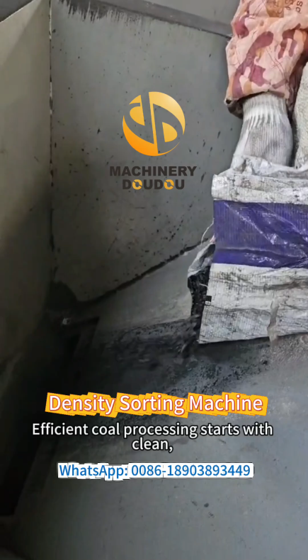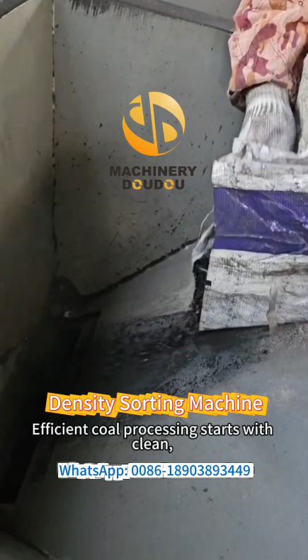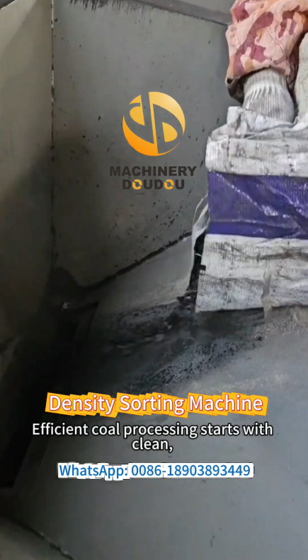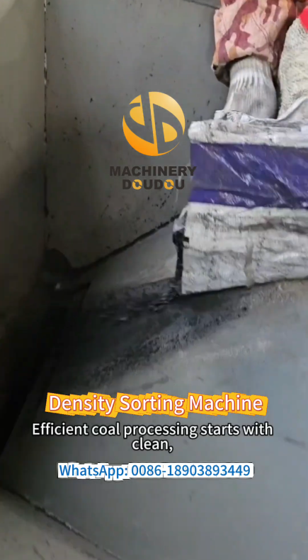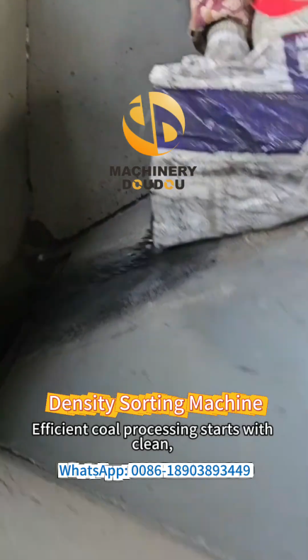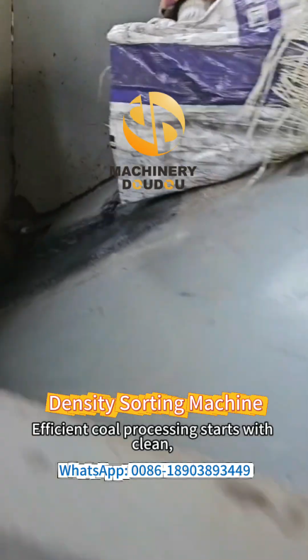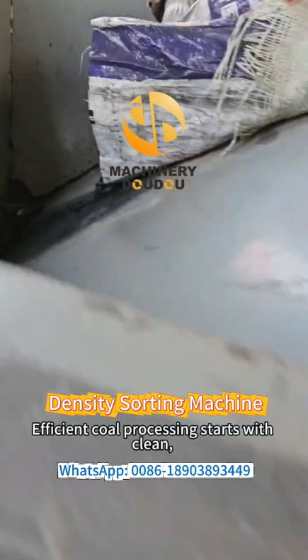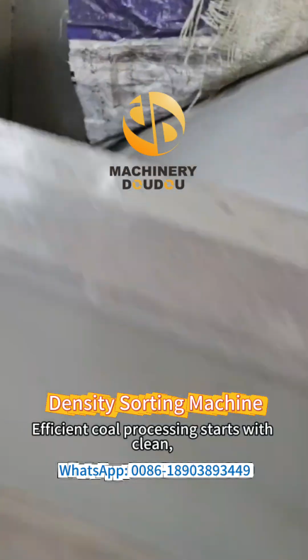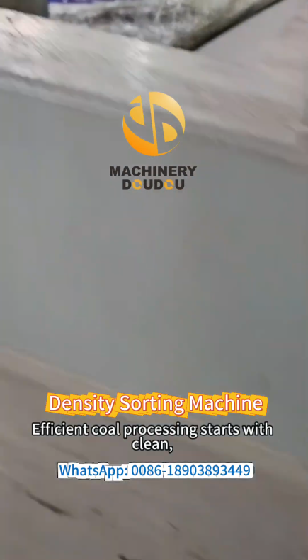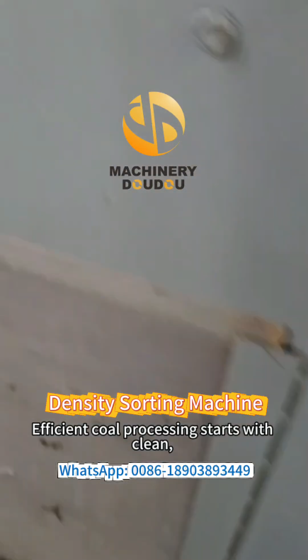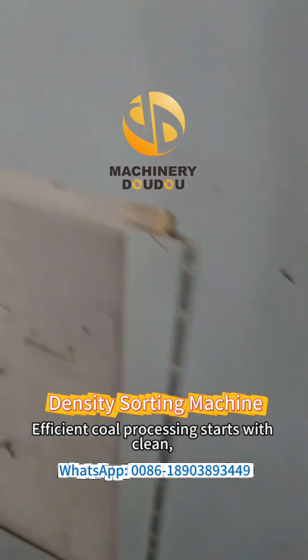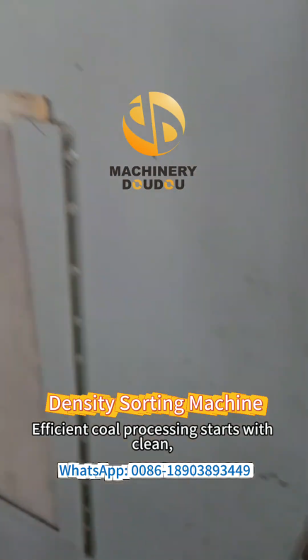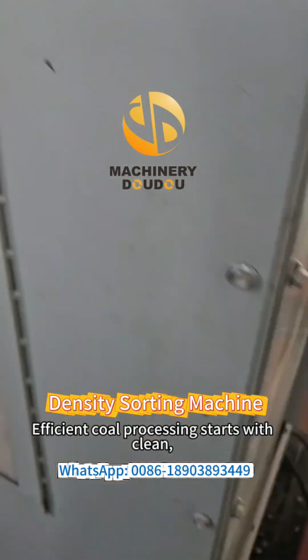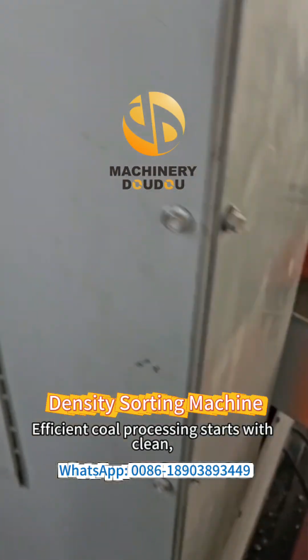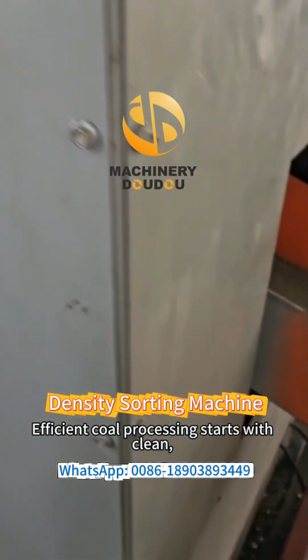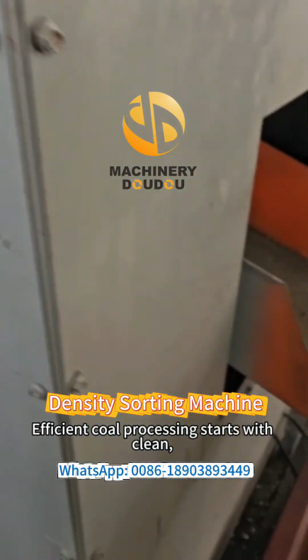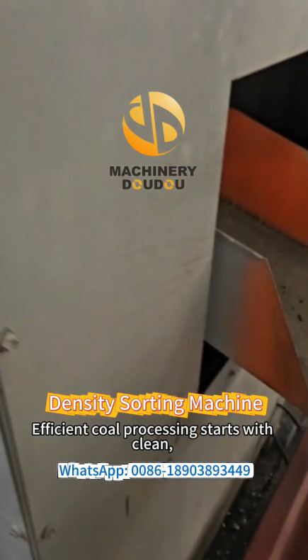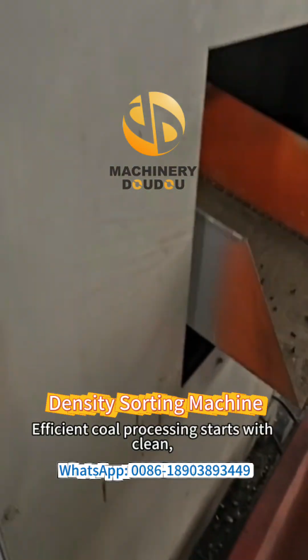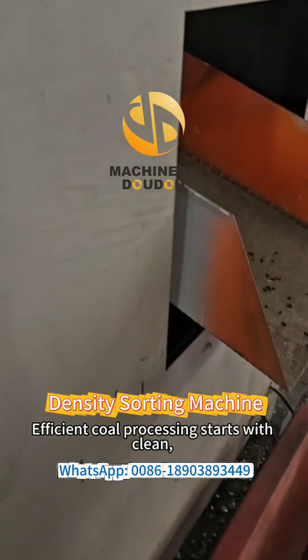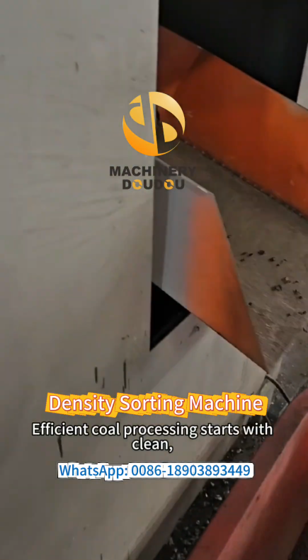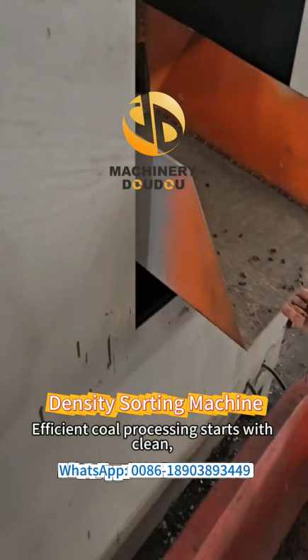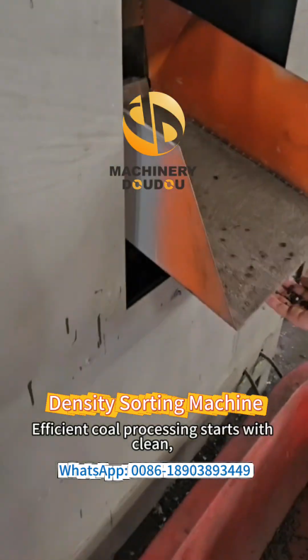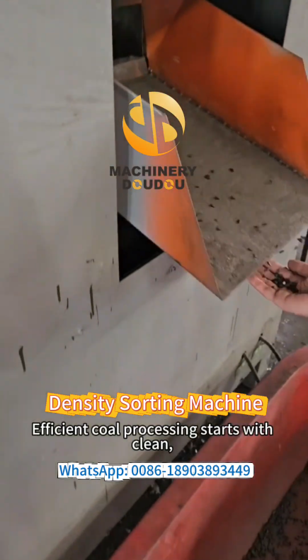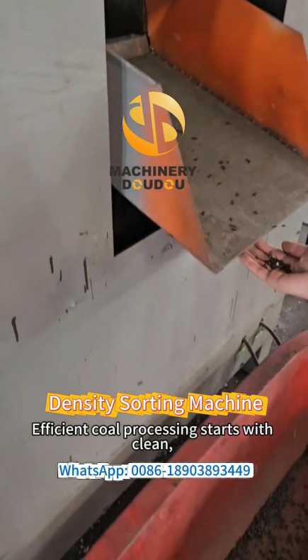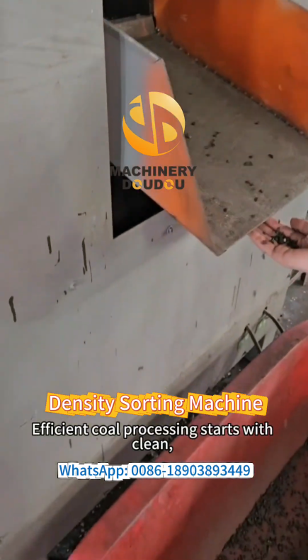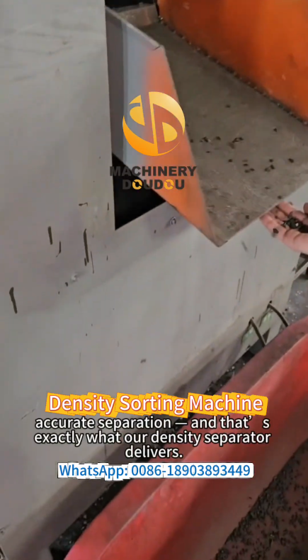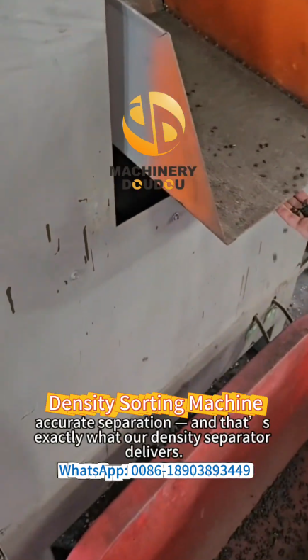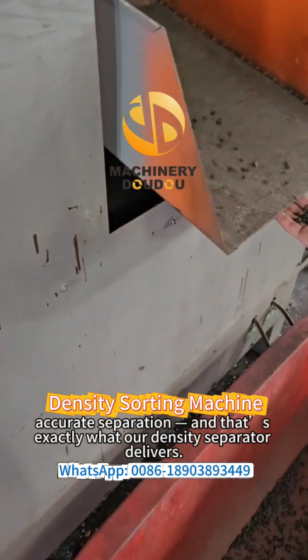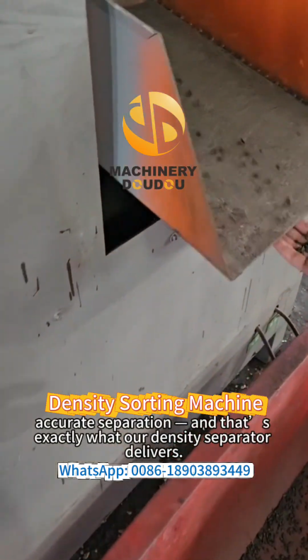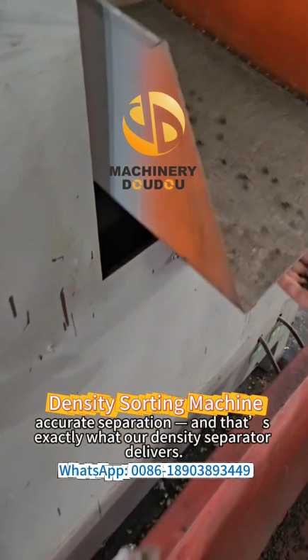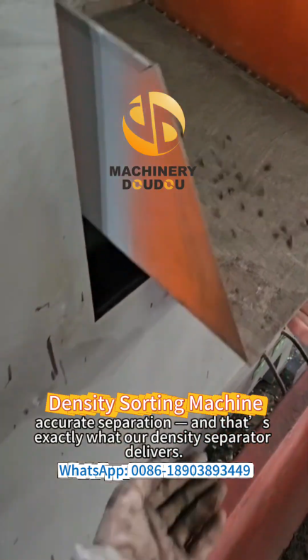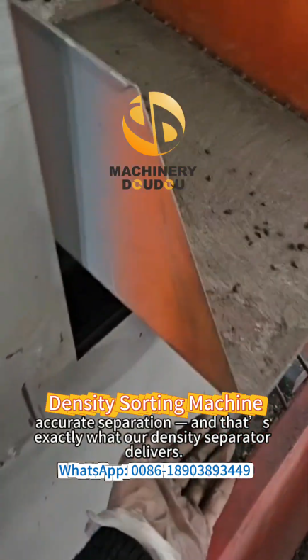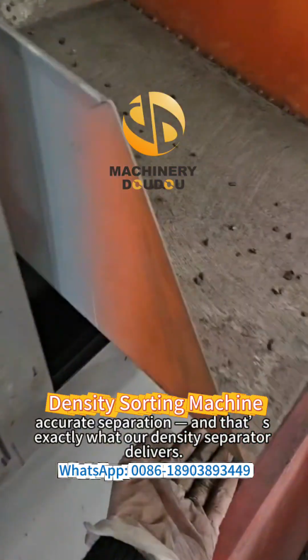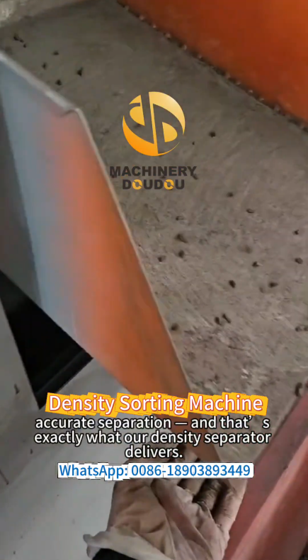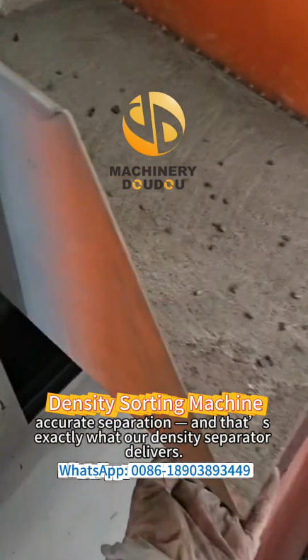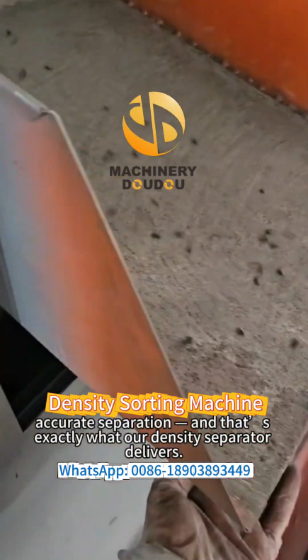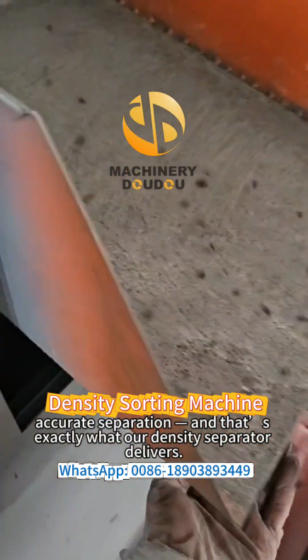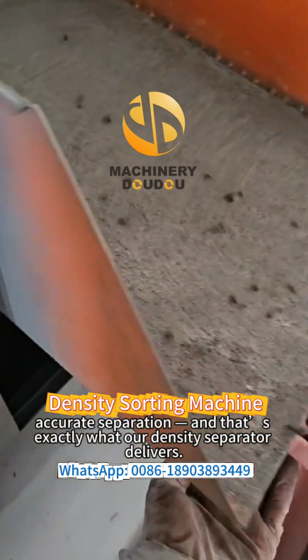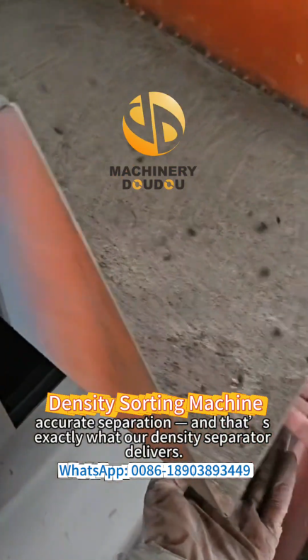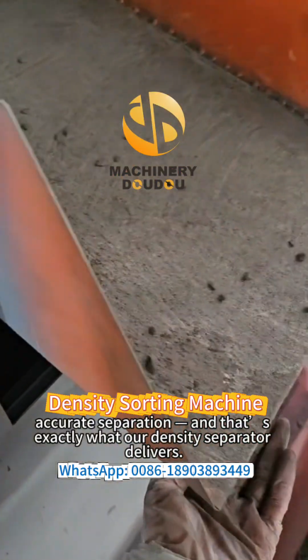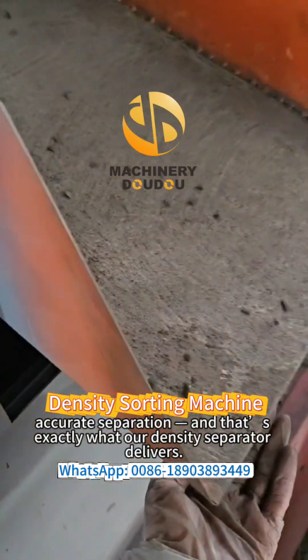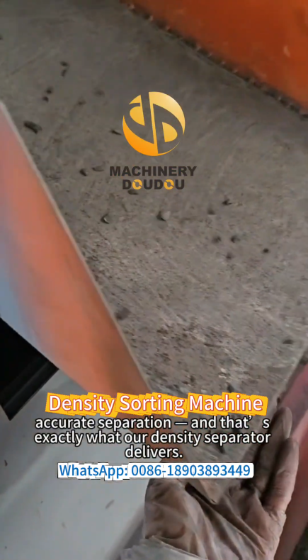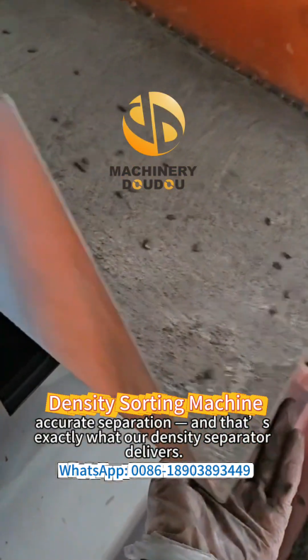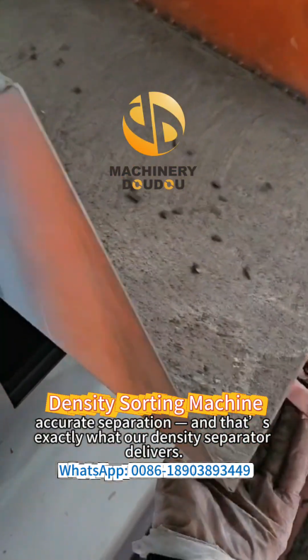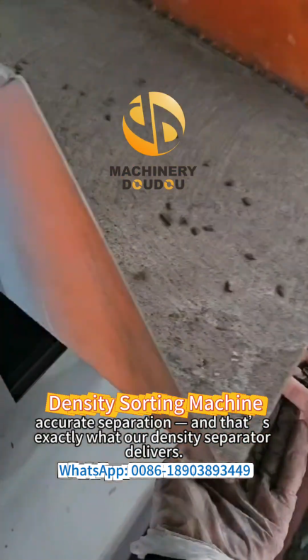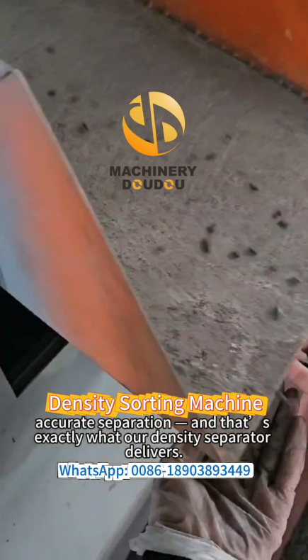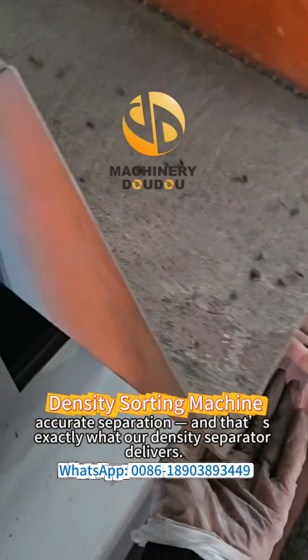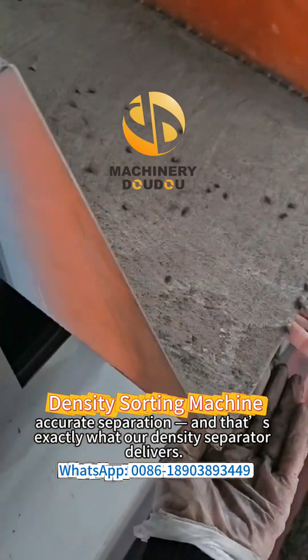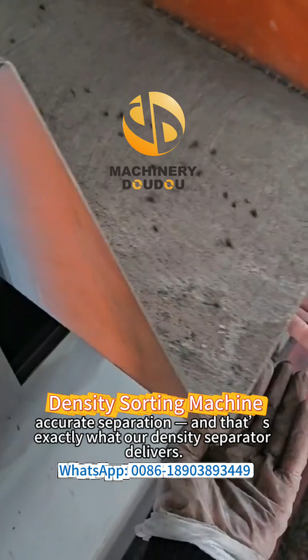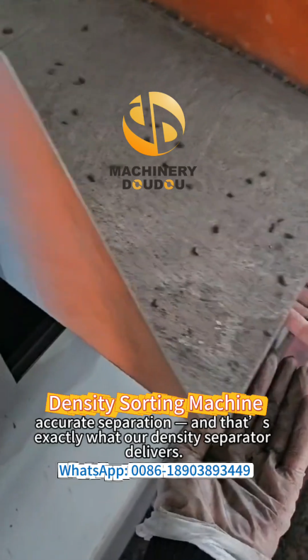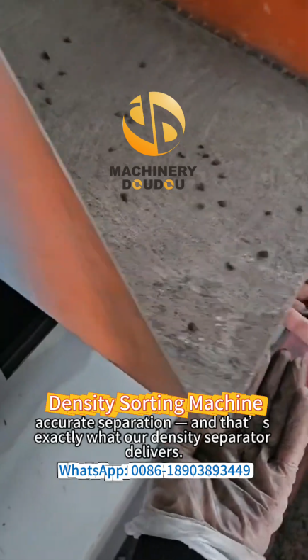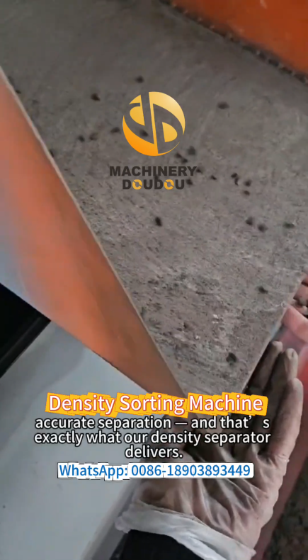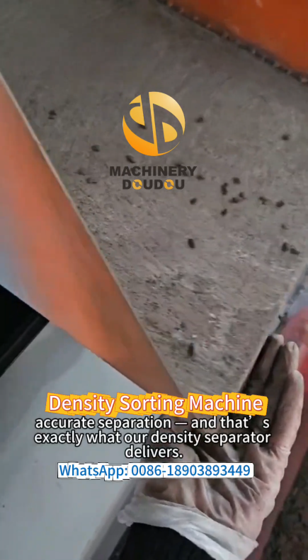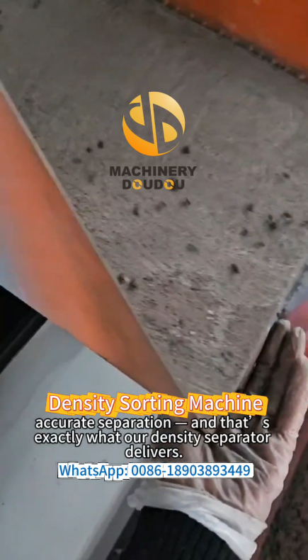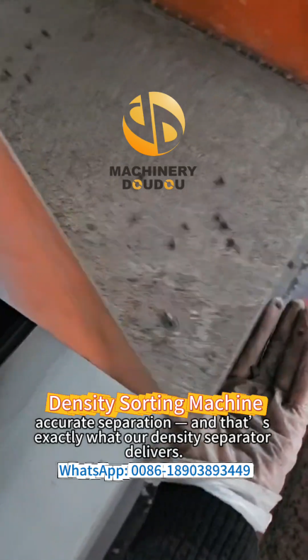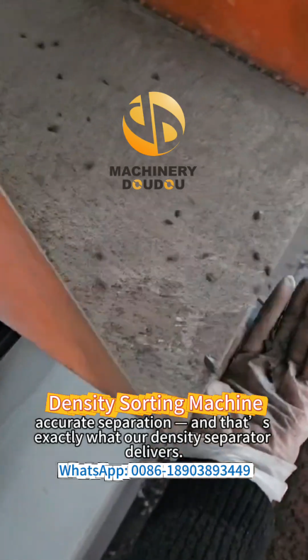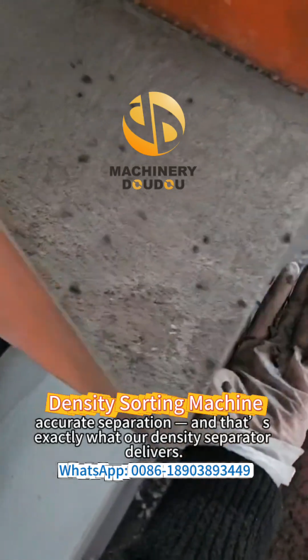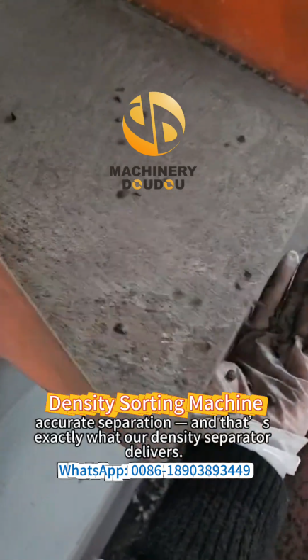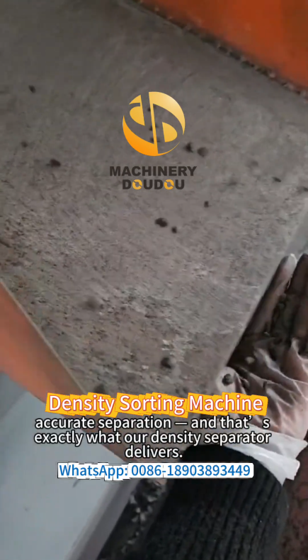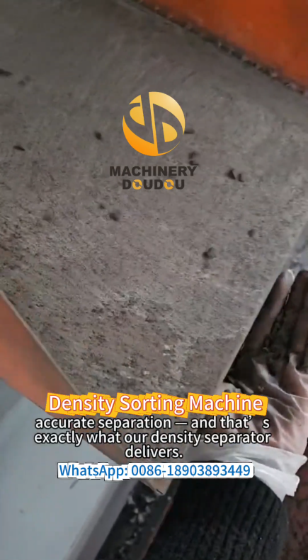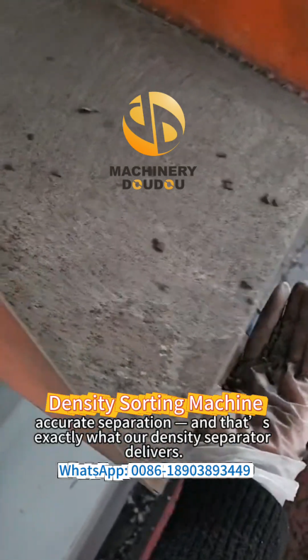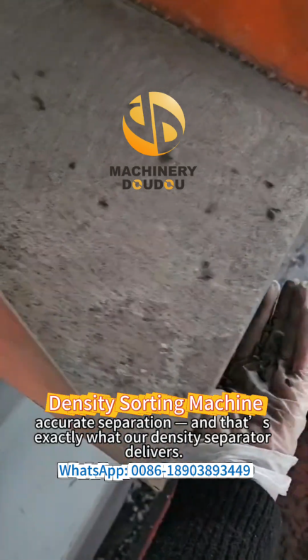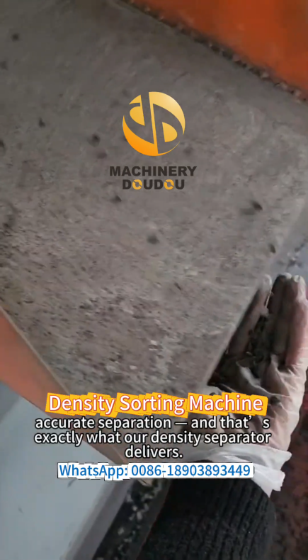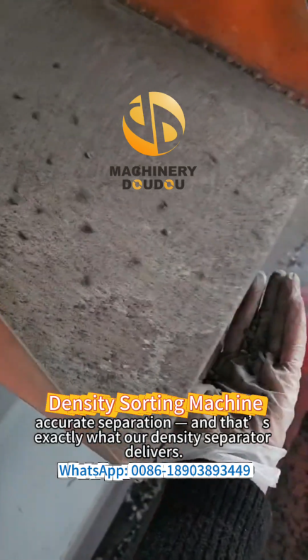Efficient coal processing starts with cleaning, accurate separation, and that's exactly what our density separator delivers.